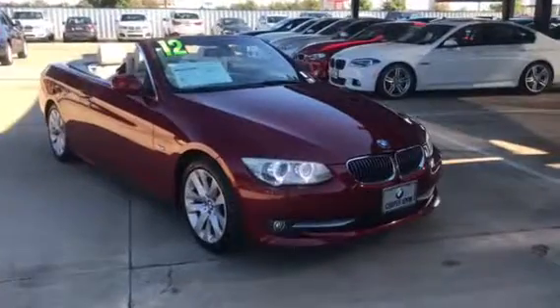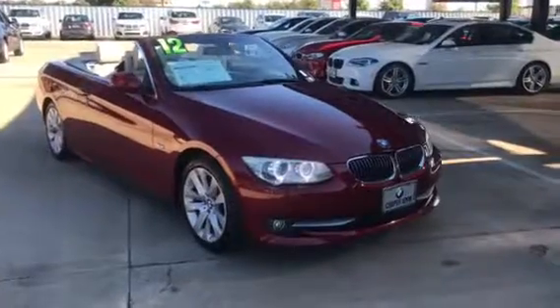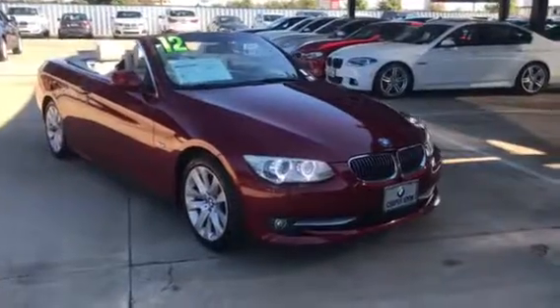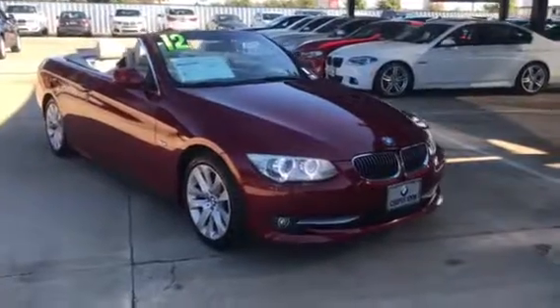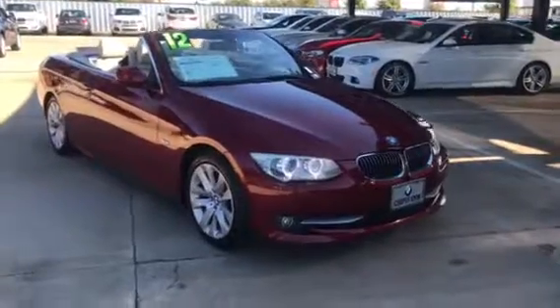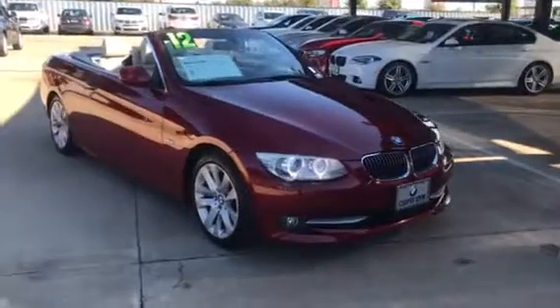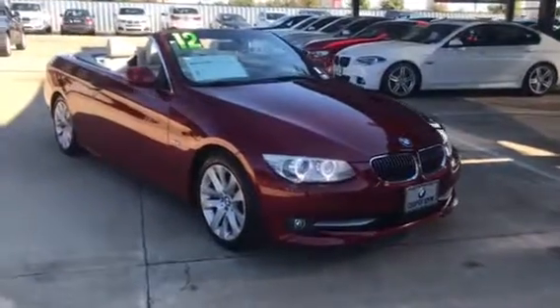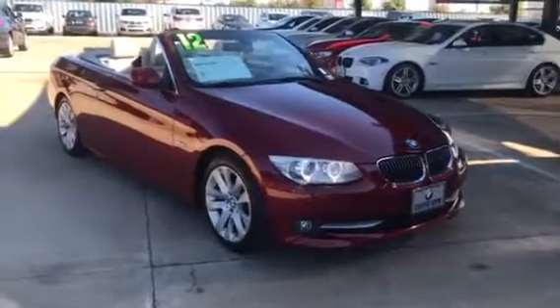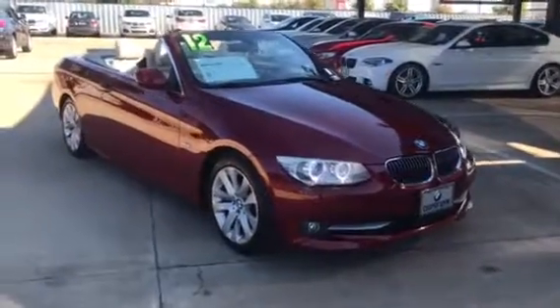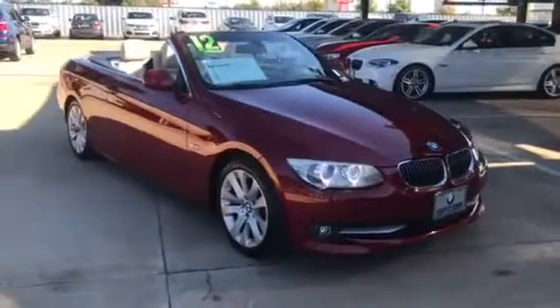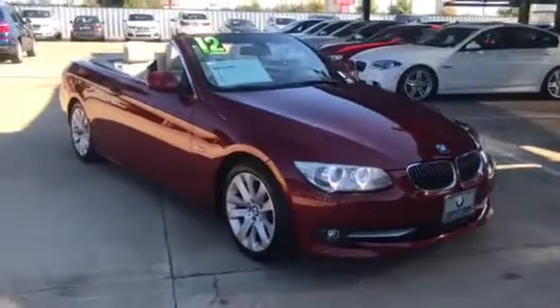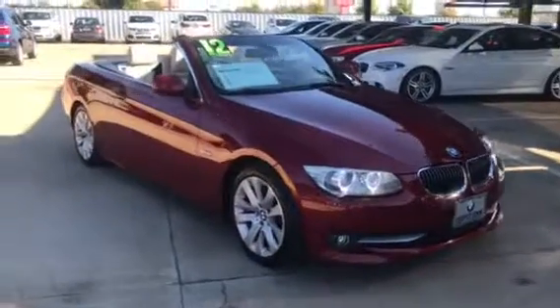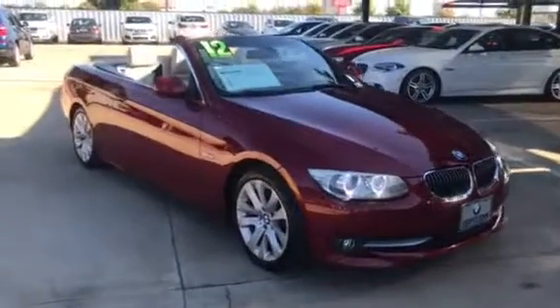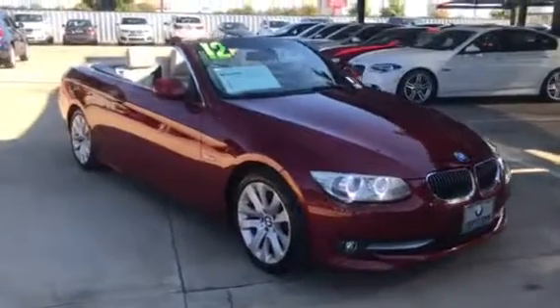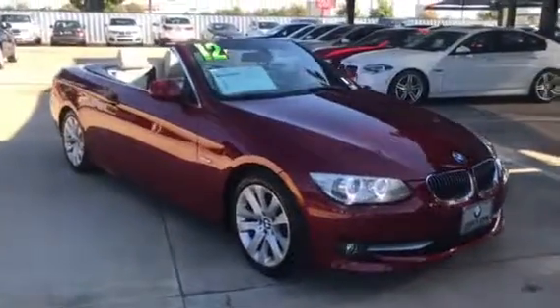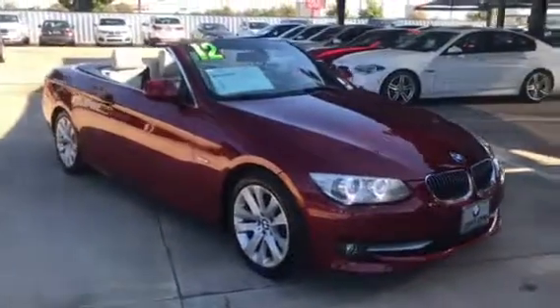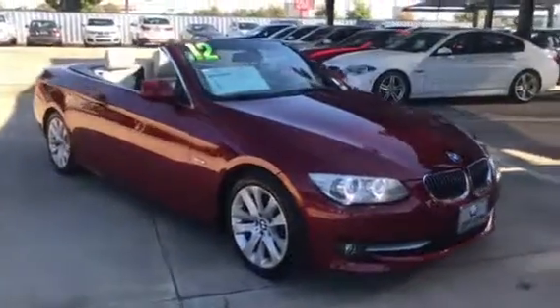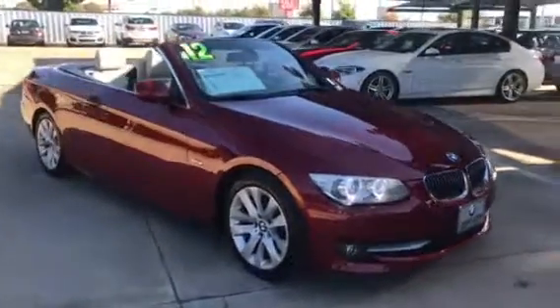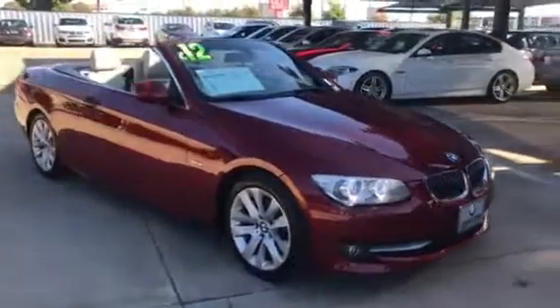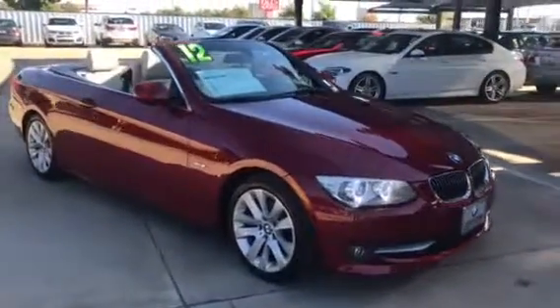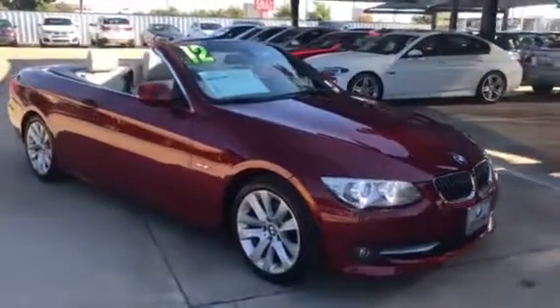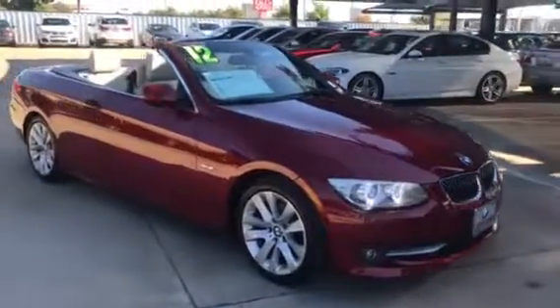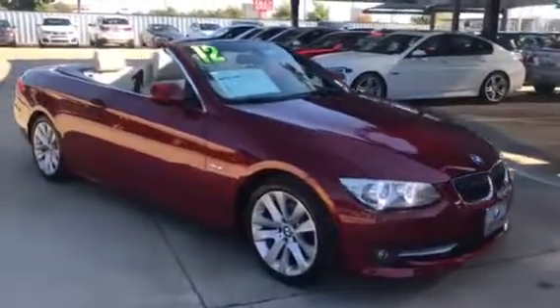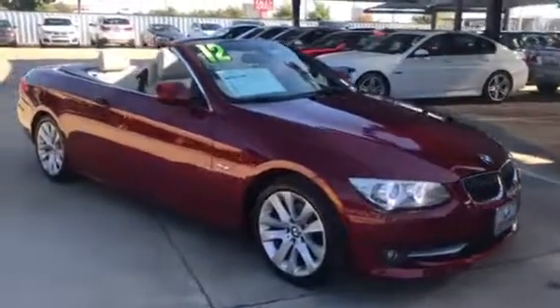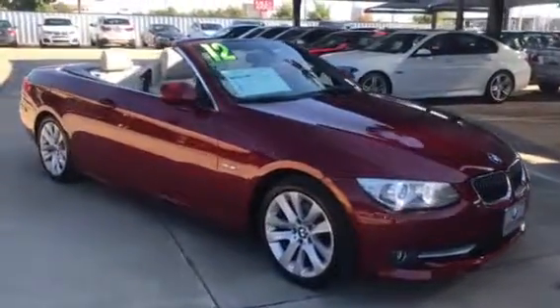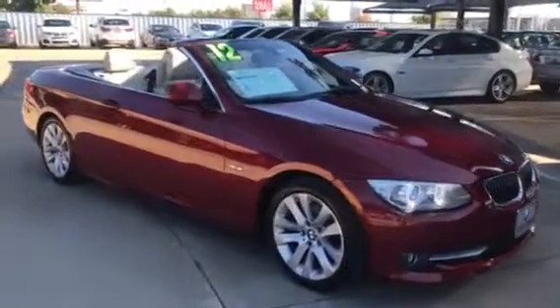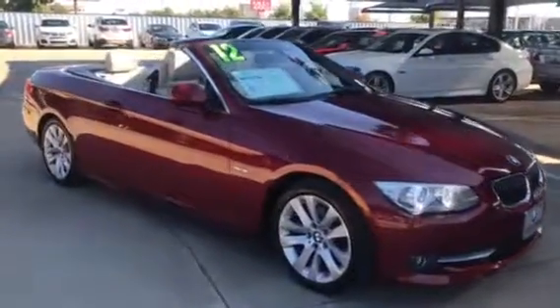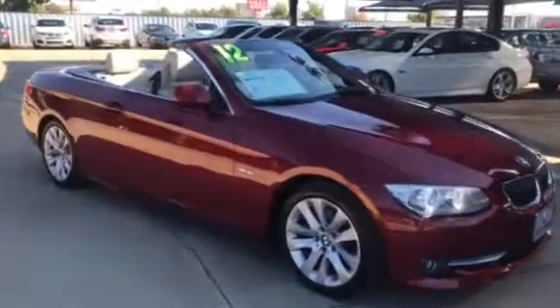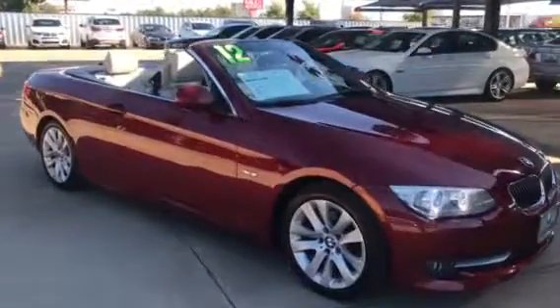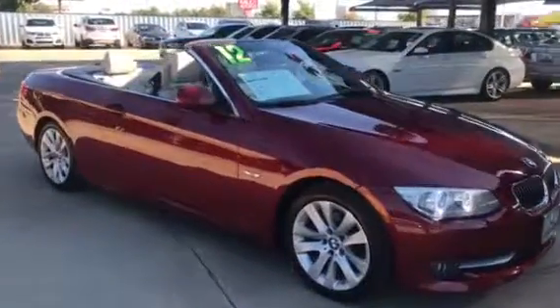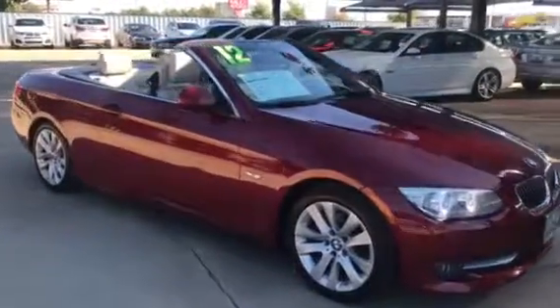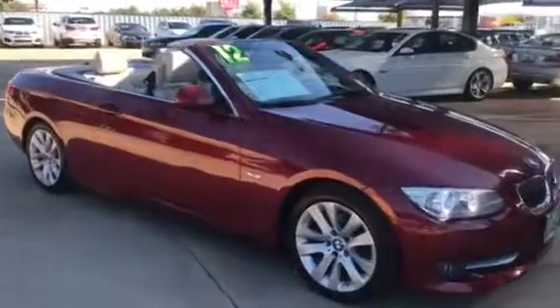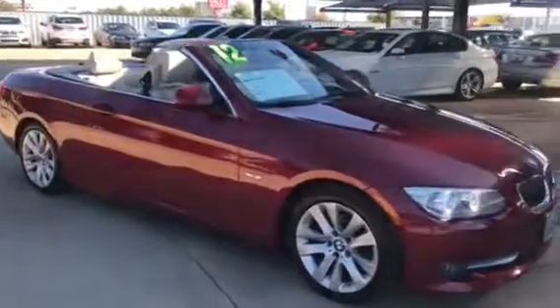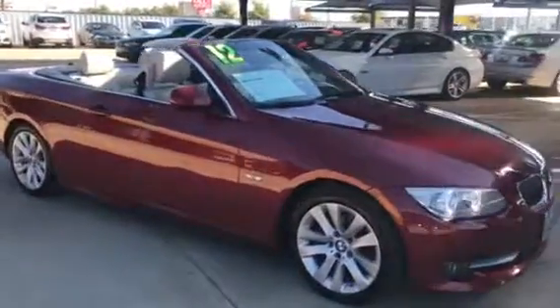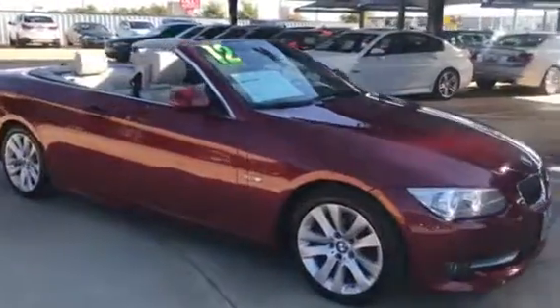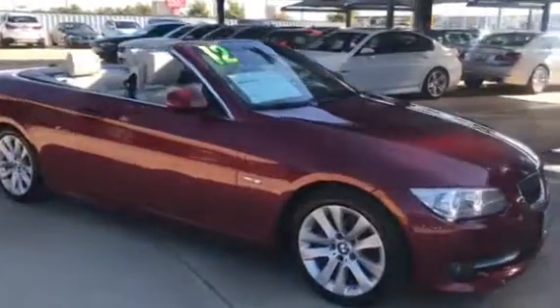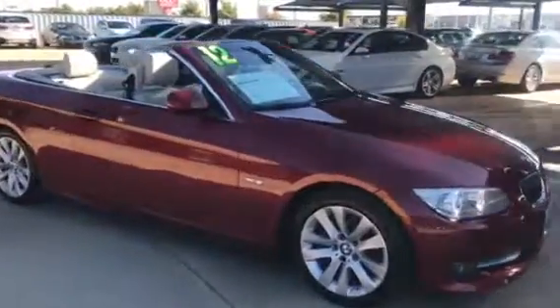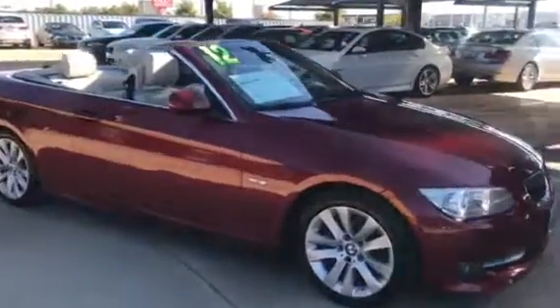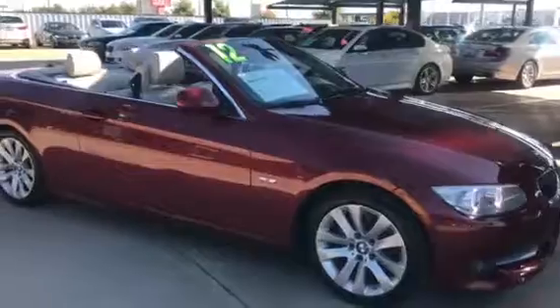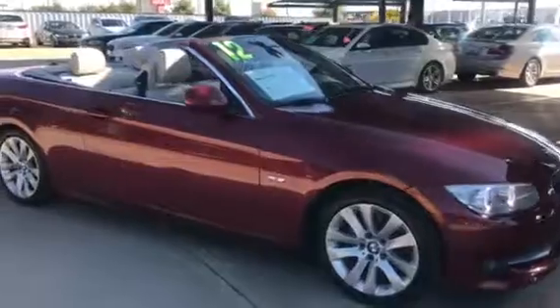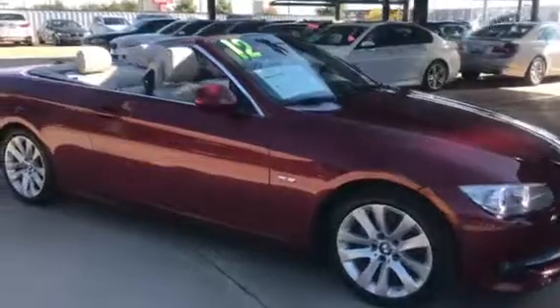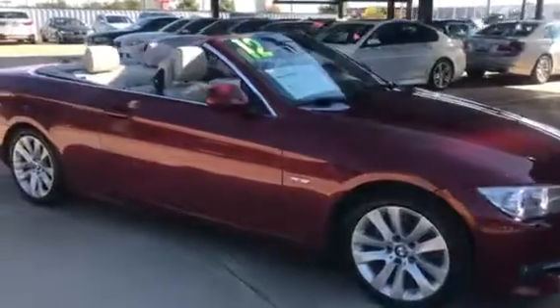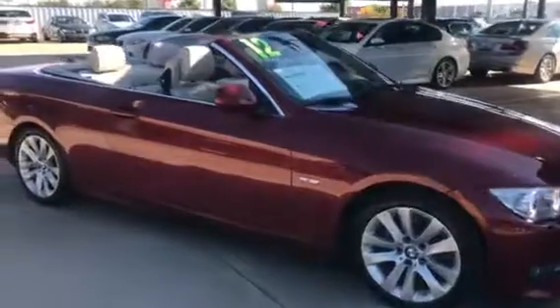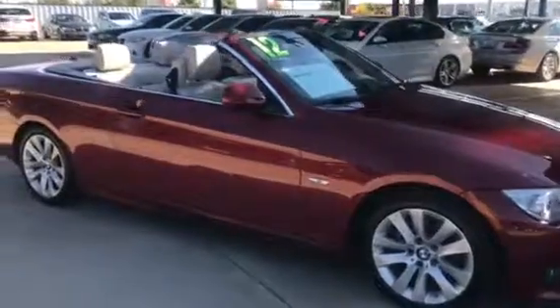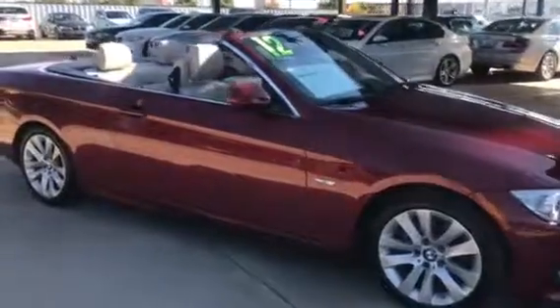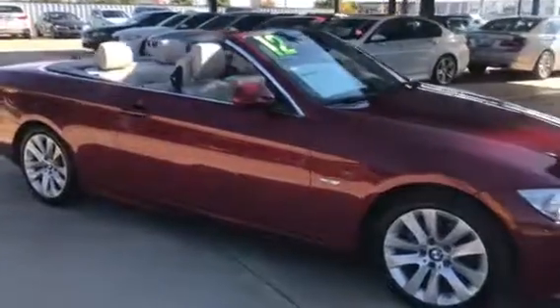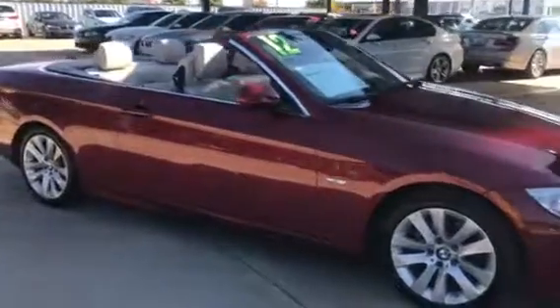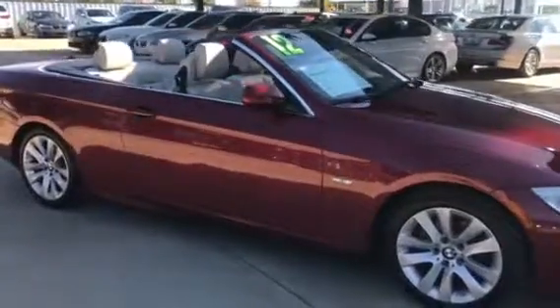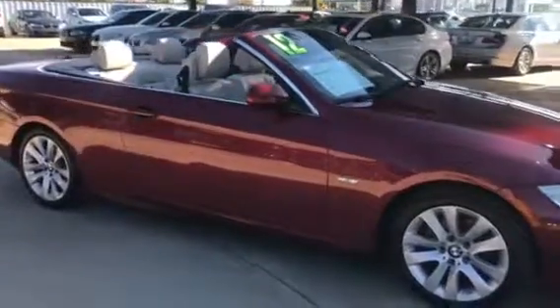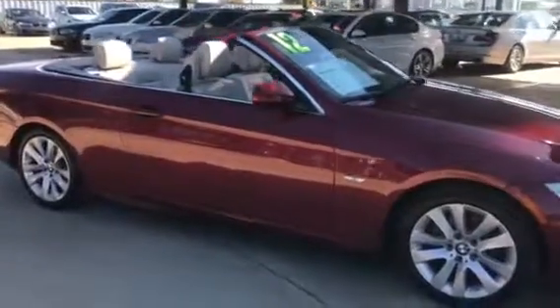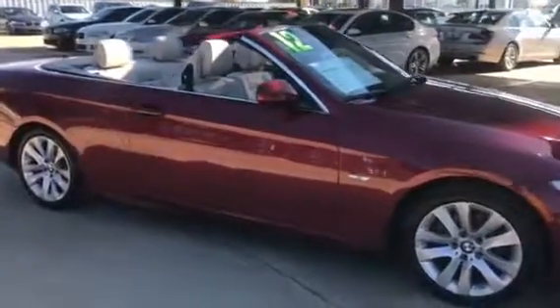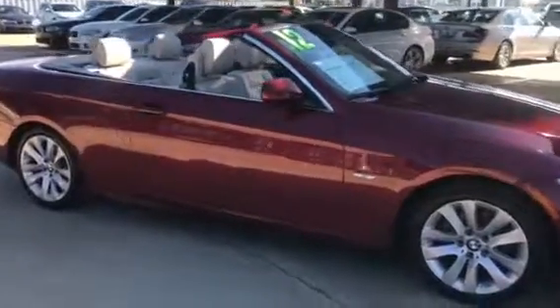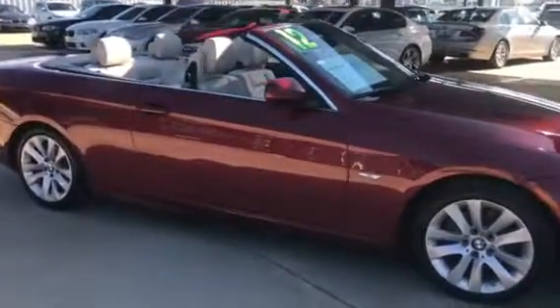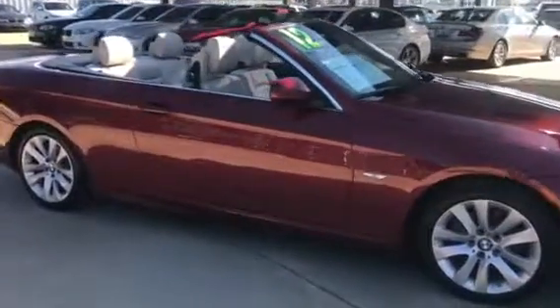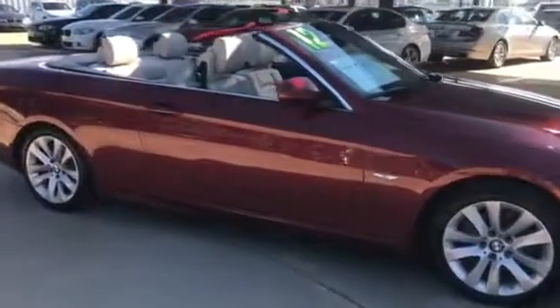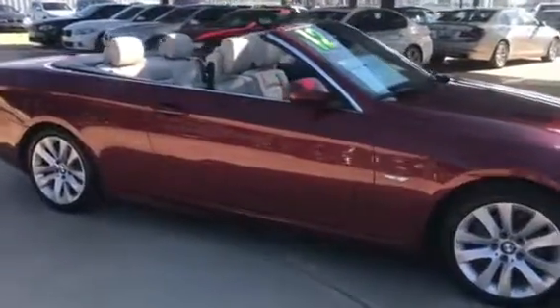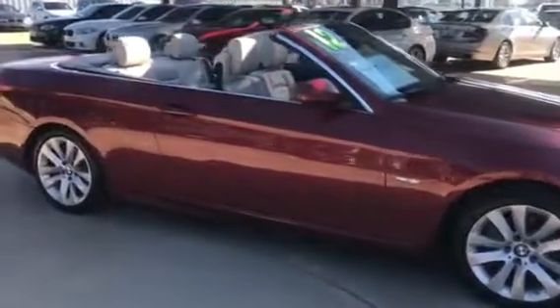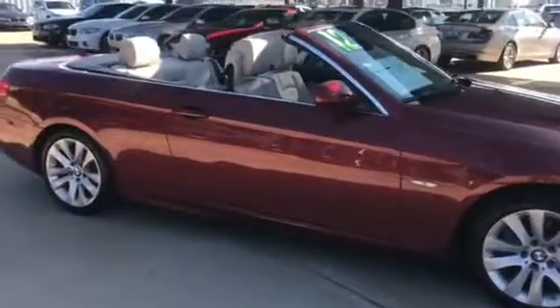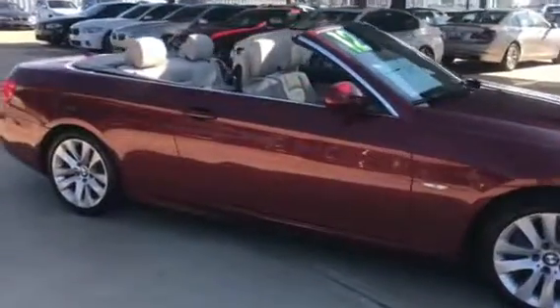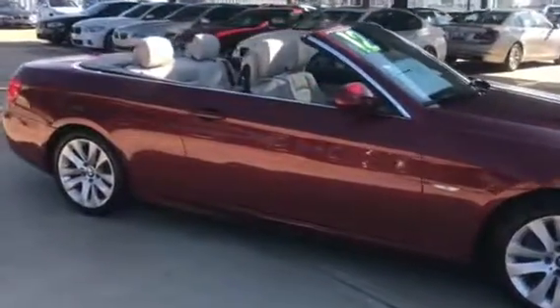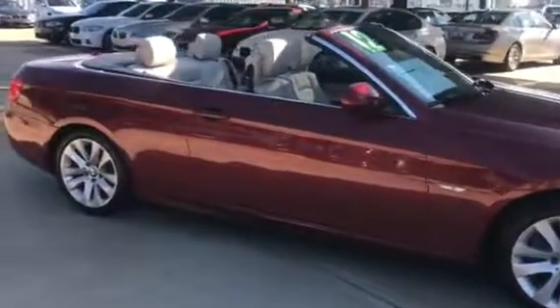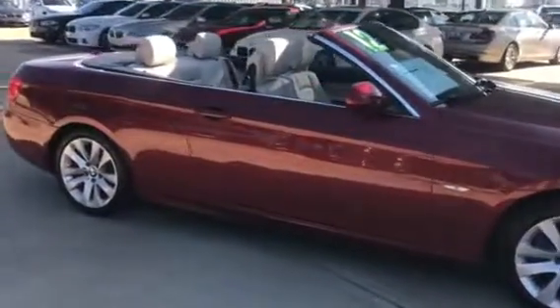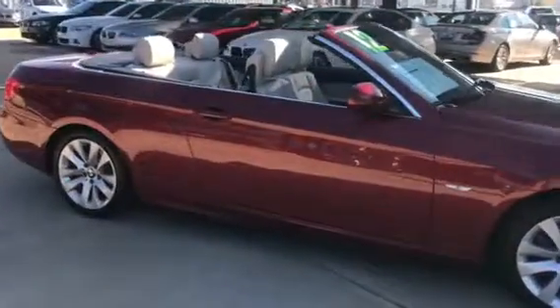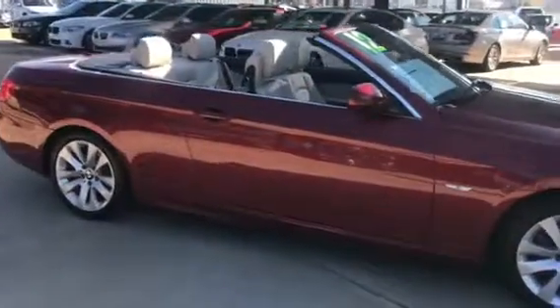Hi, Tanika. This is Corey Lowe at Jackie Cooper BMW sending you a quick walk-around video on the 2012 328i convertible.